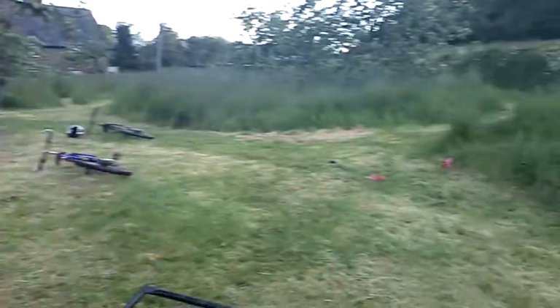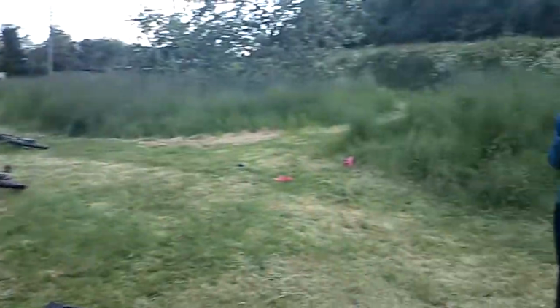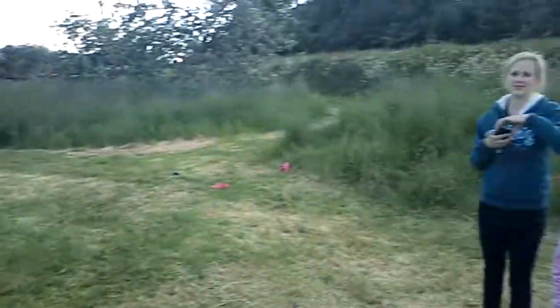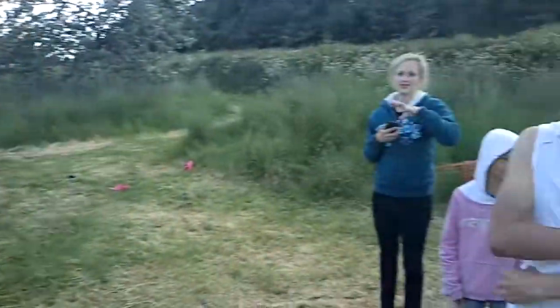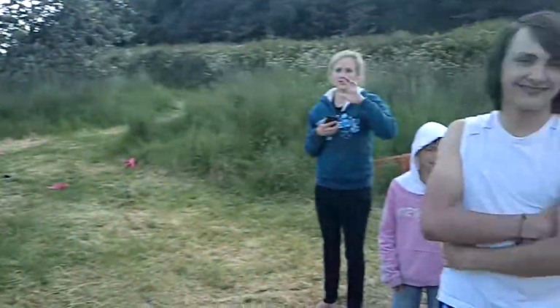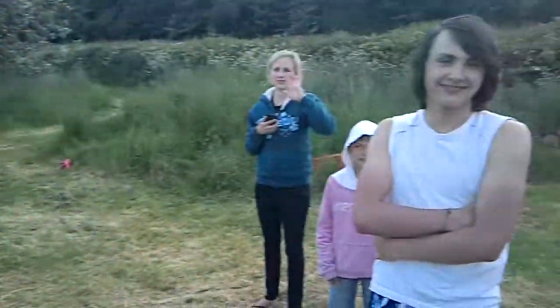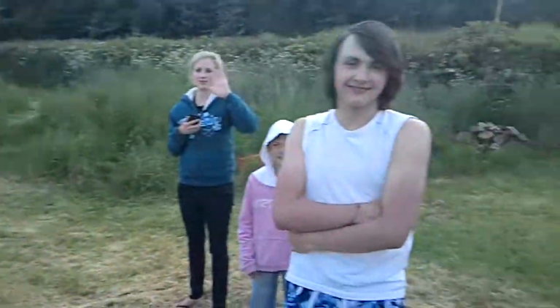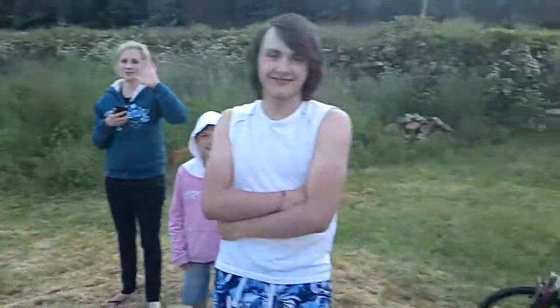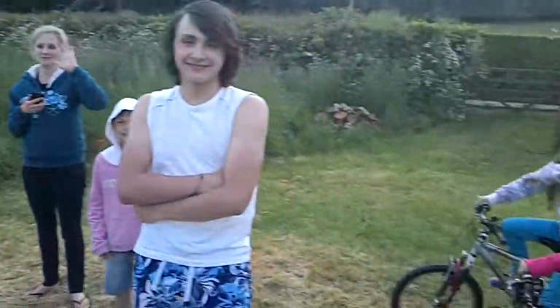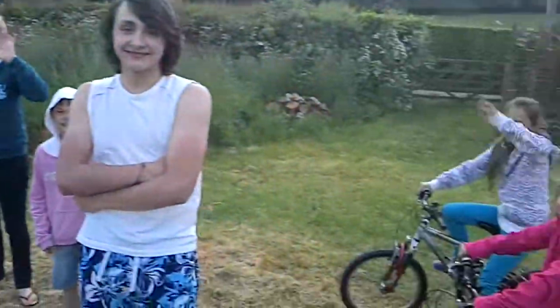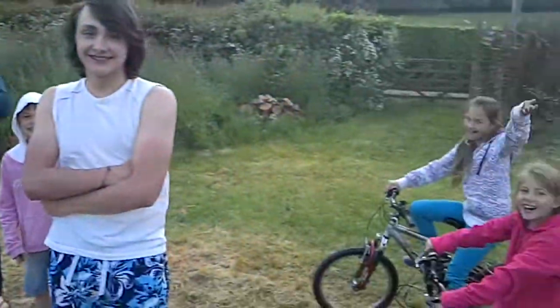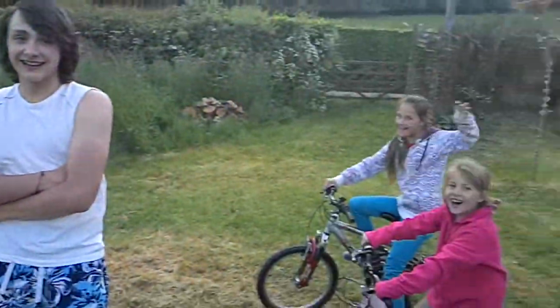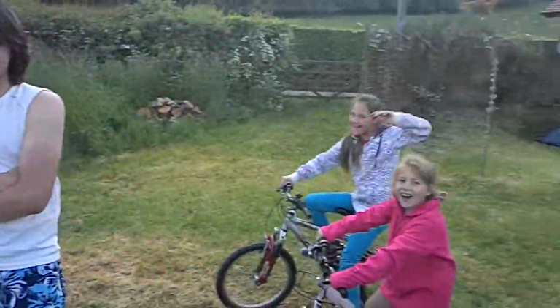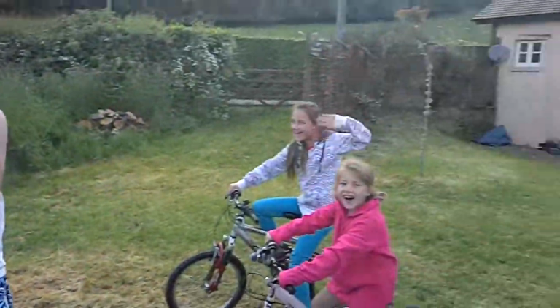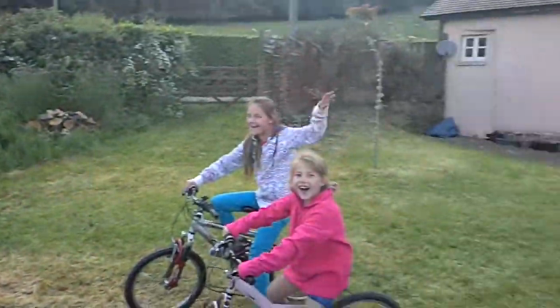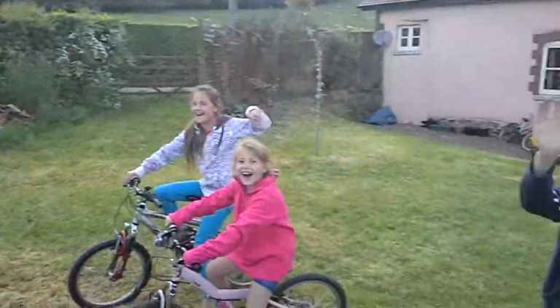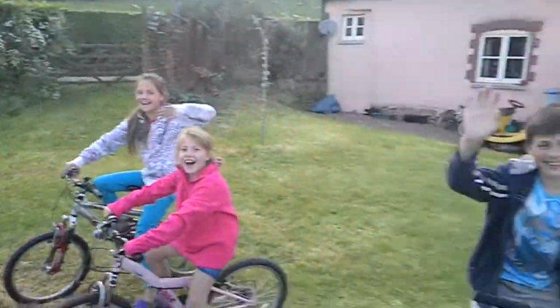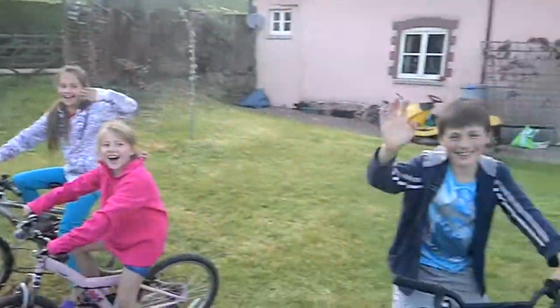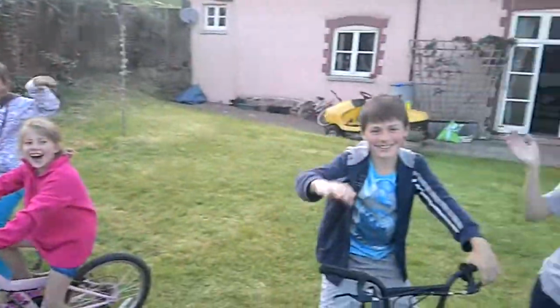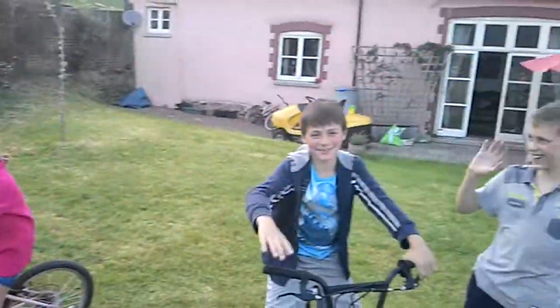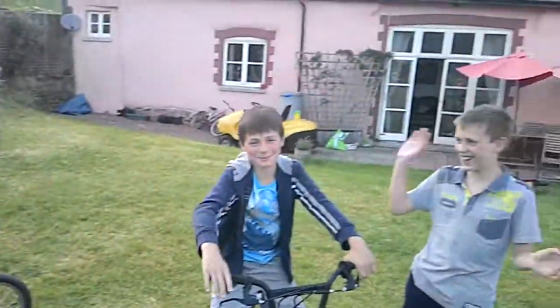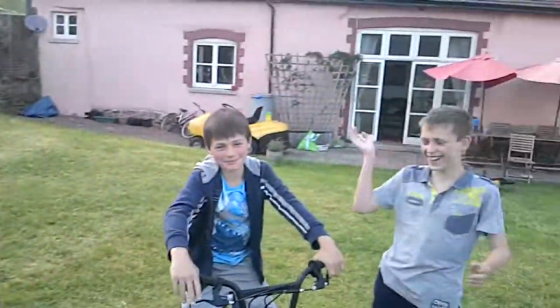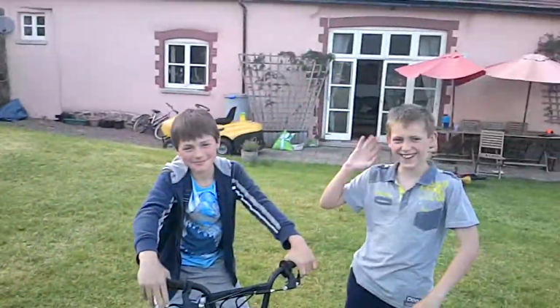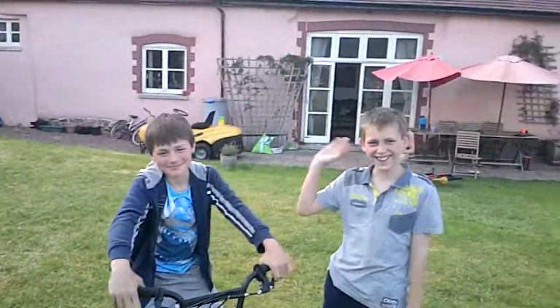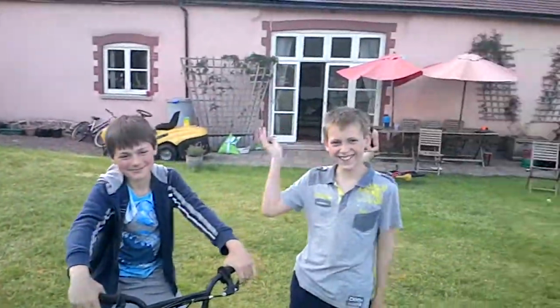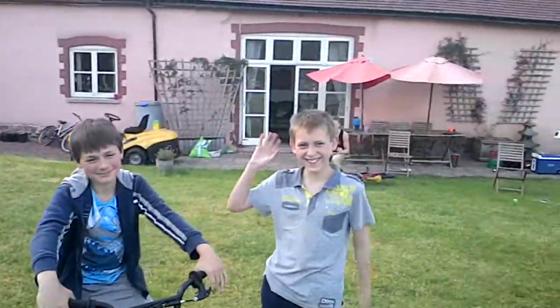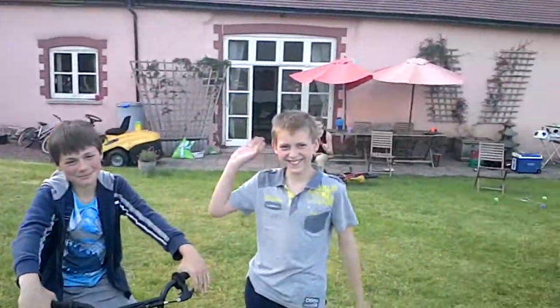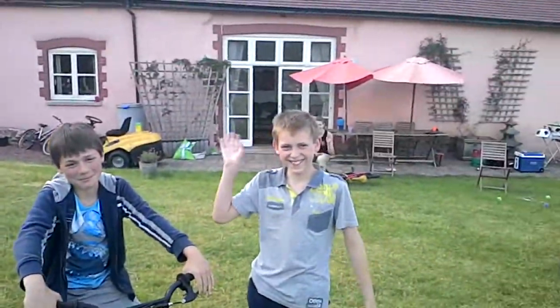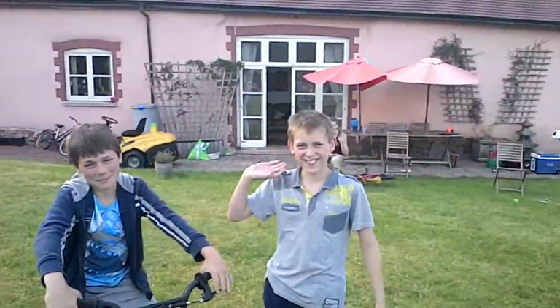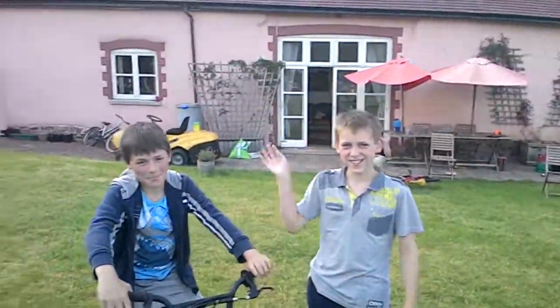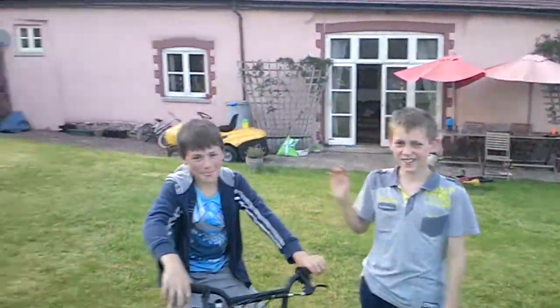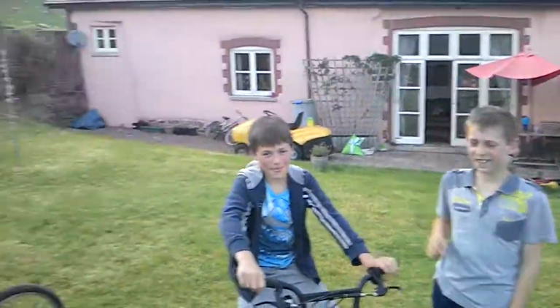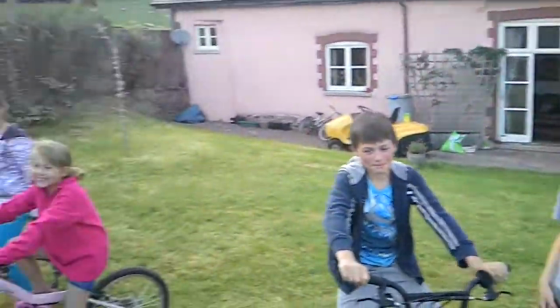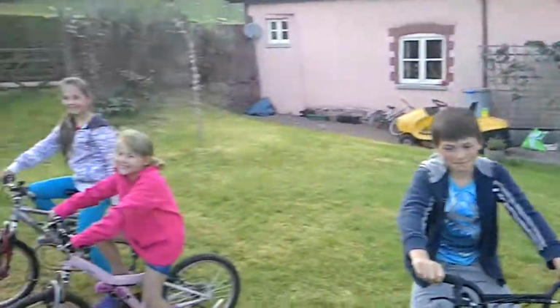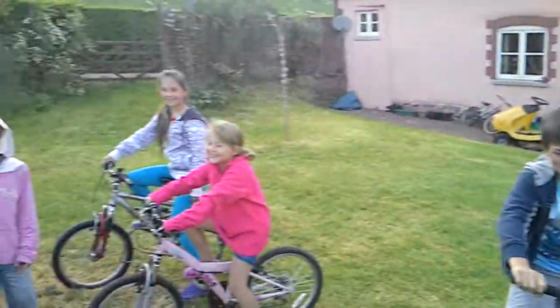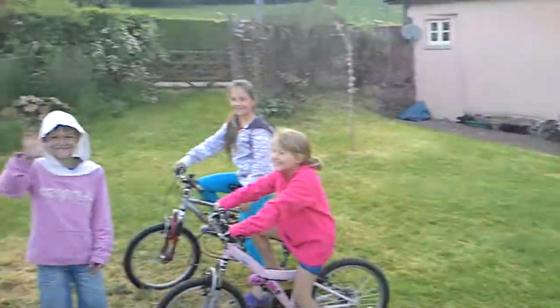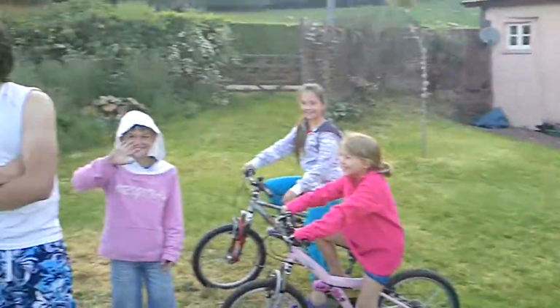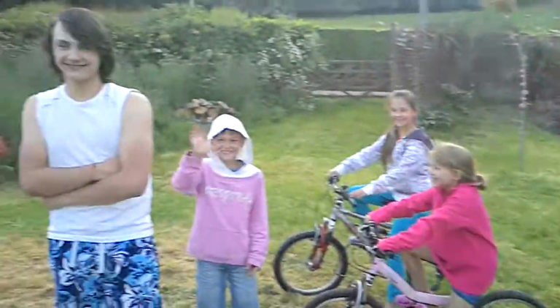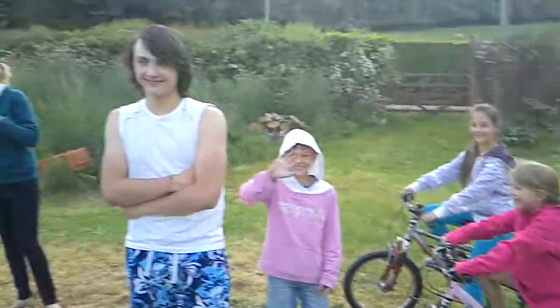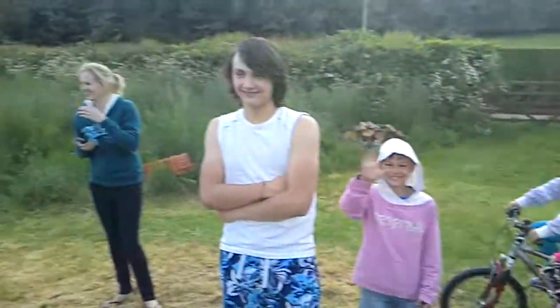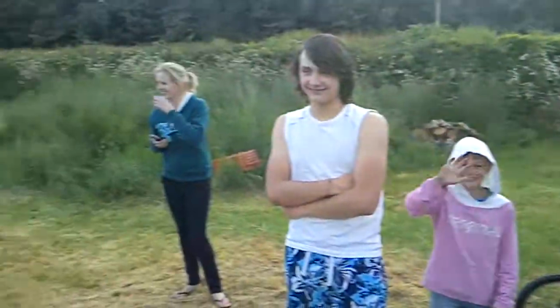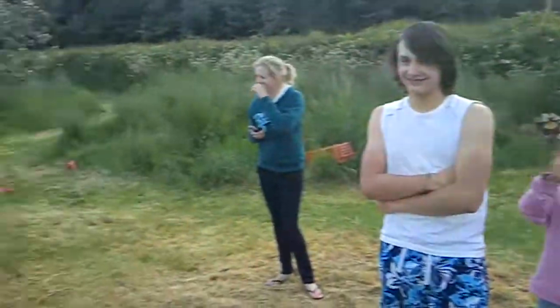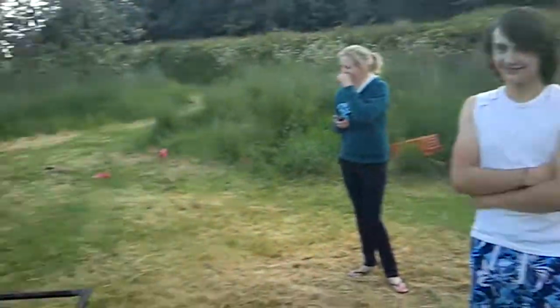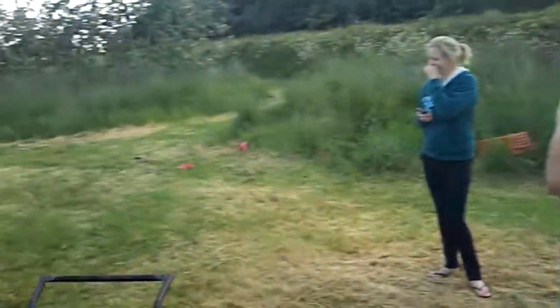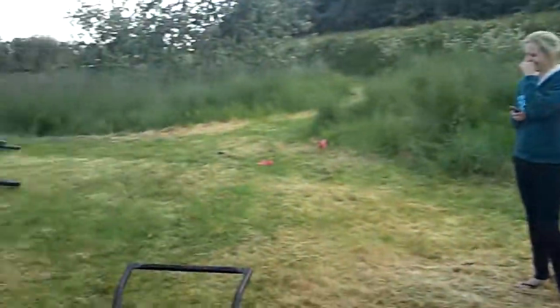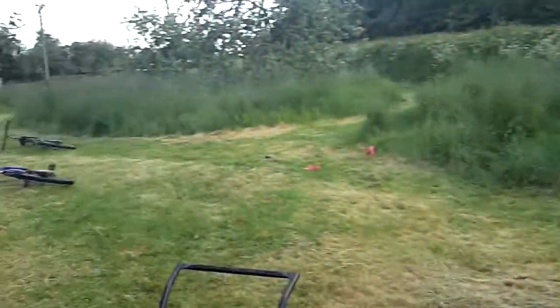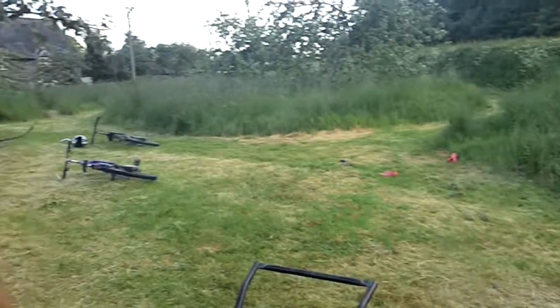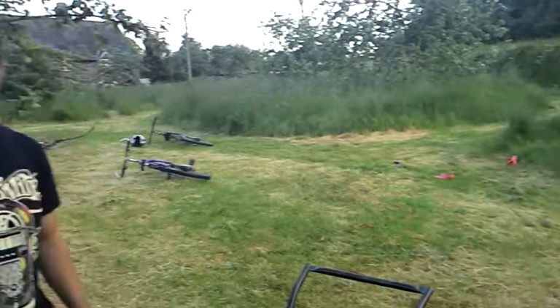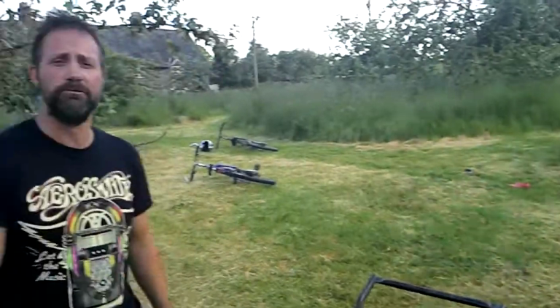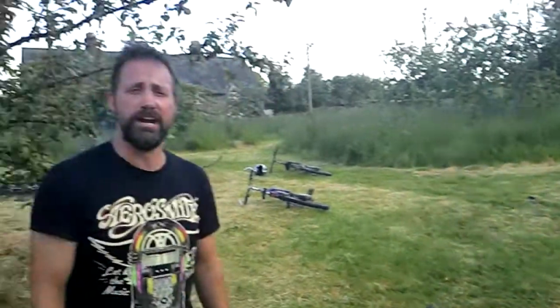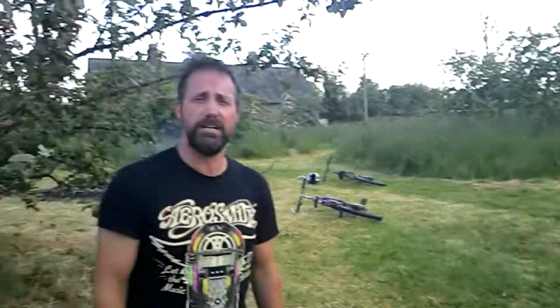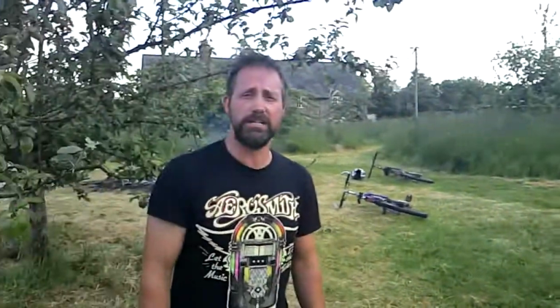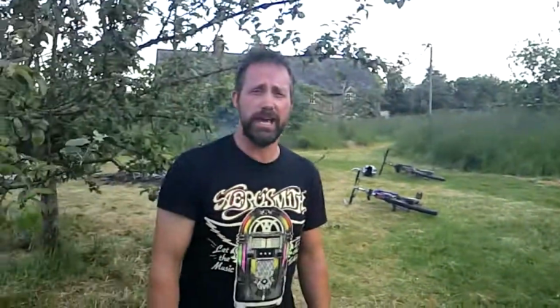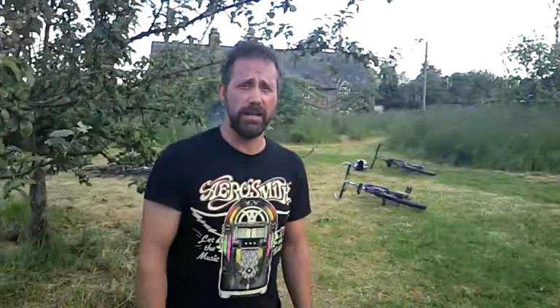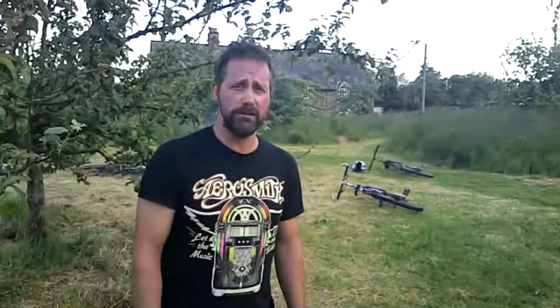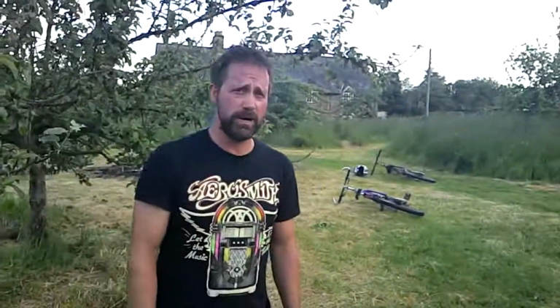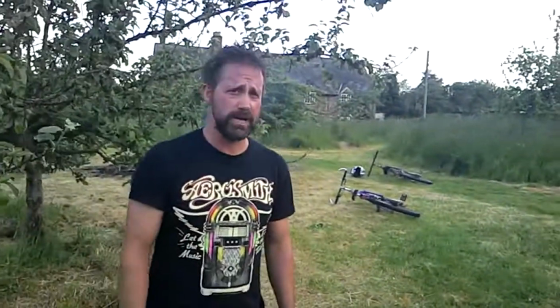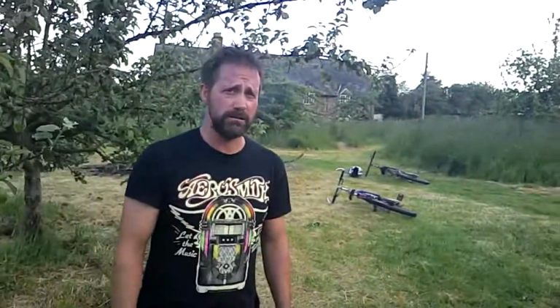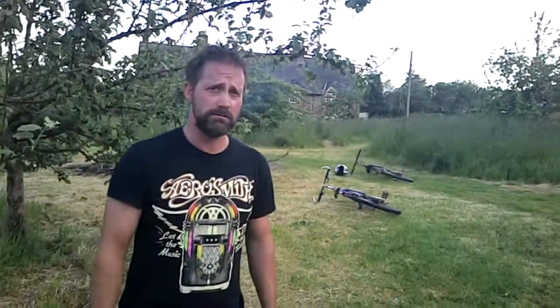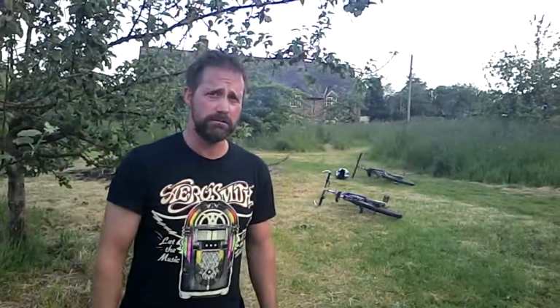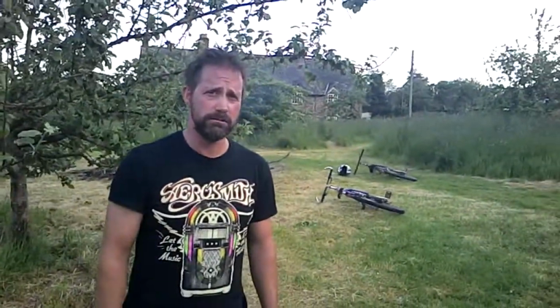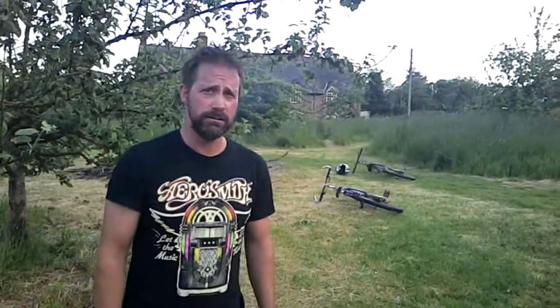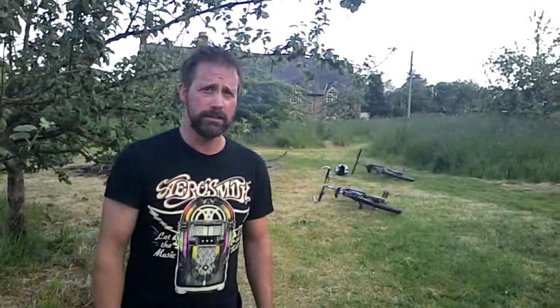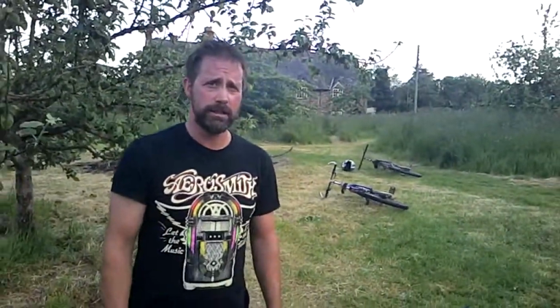Say hi, everybody! Hi! Okay, I think we're ready to get underway. Okay, bye. Bye.